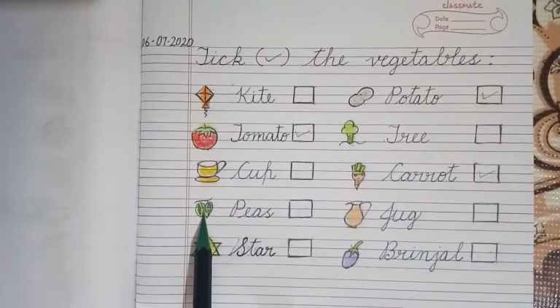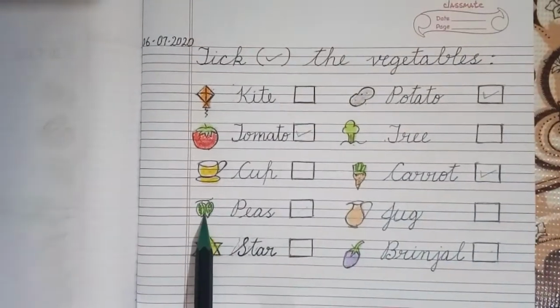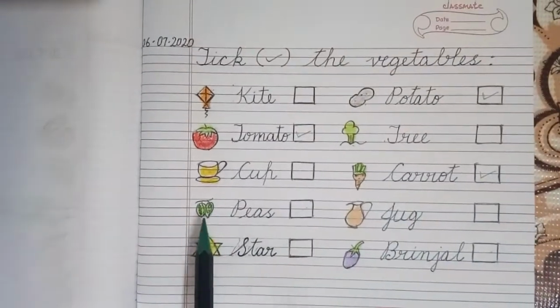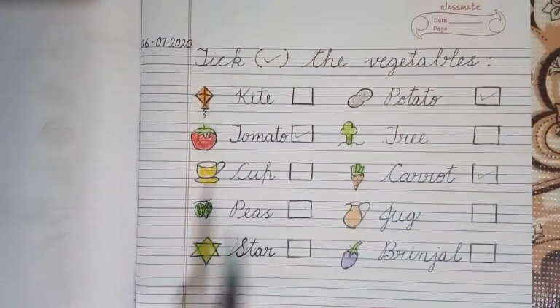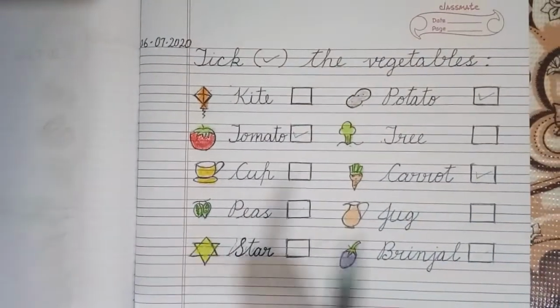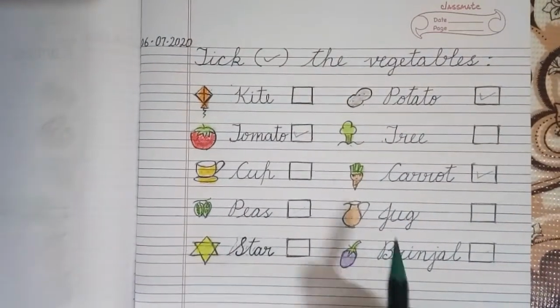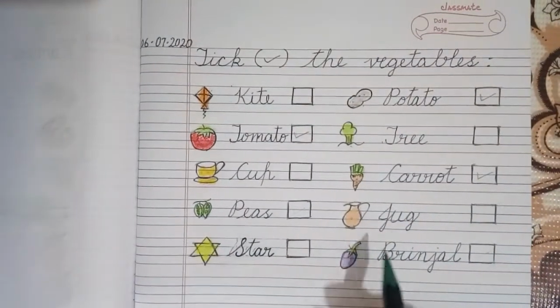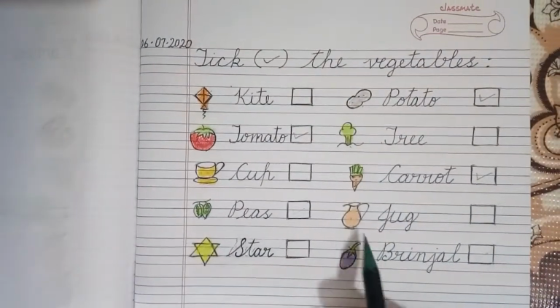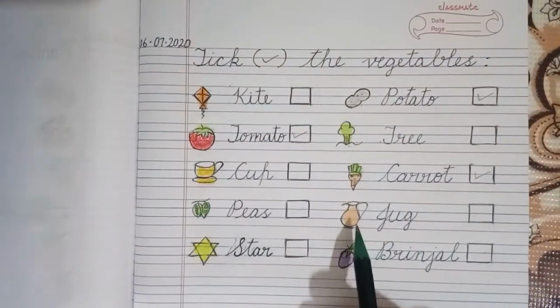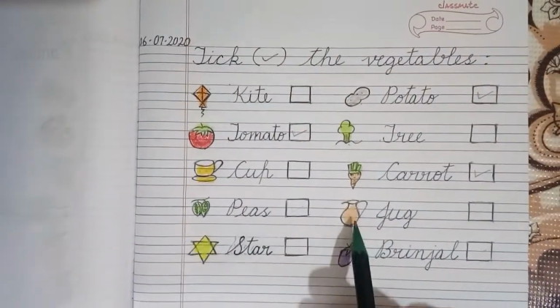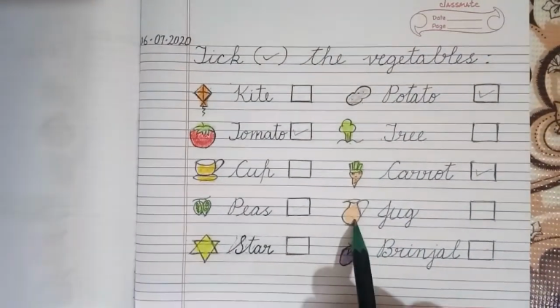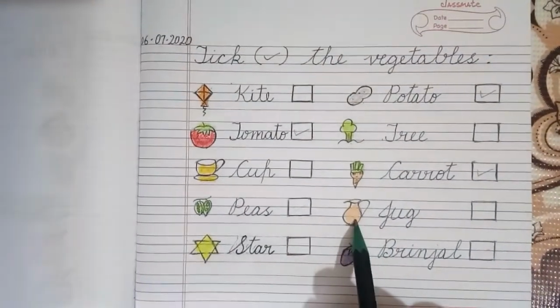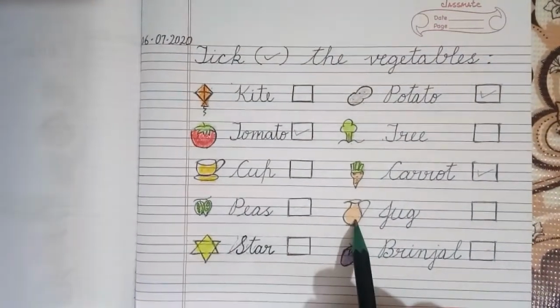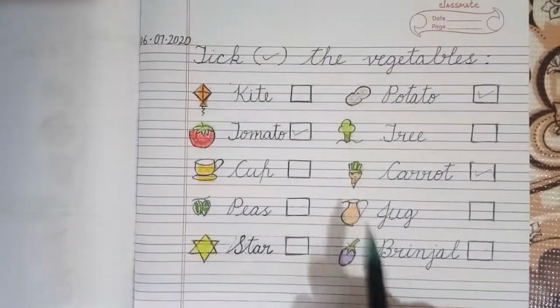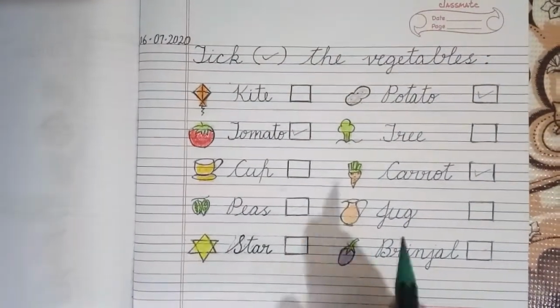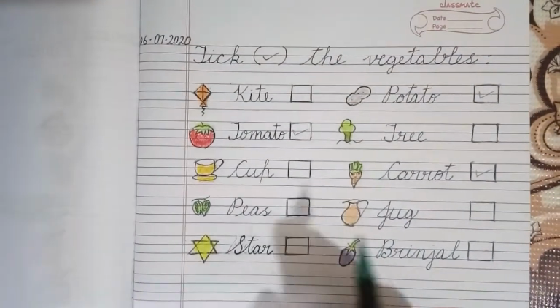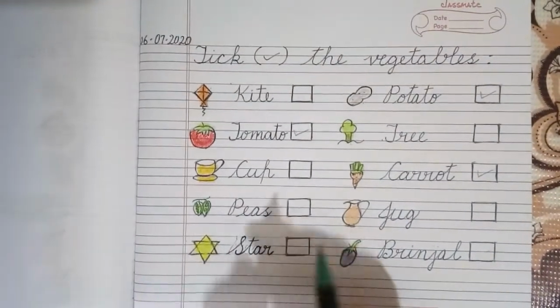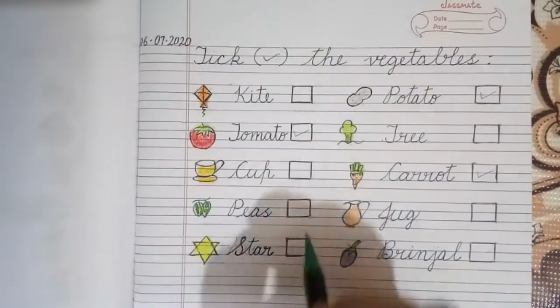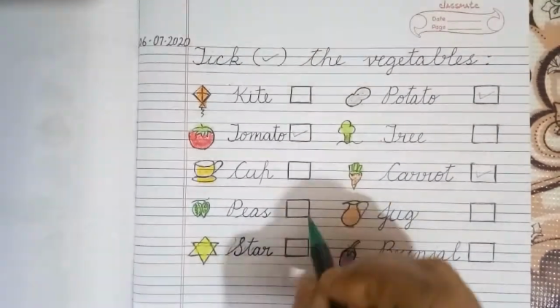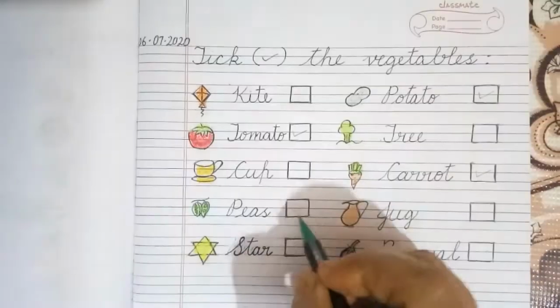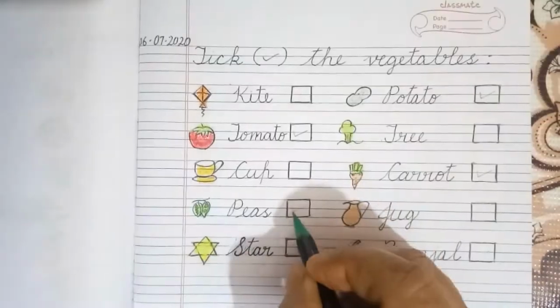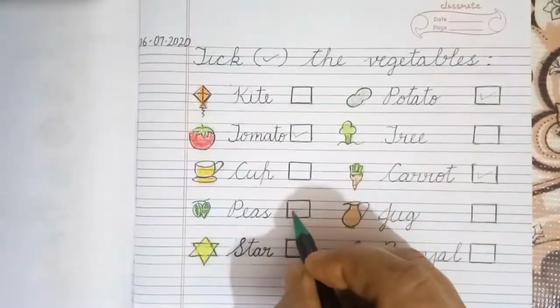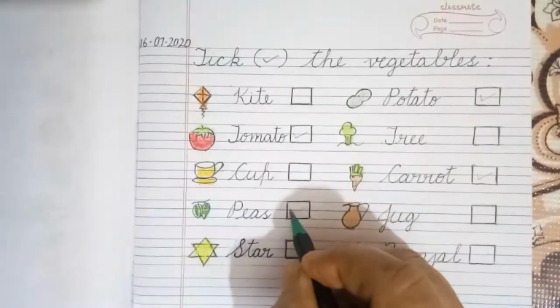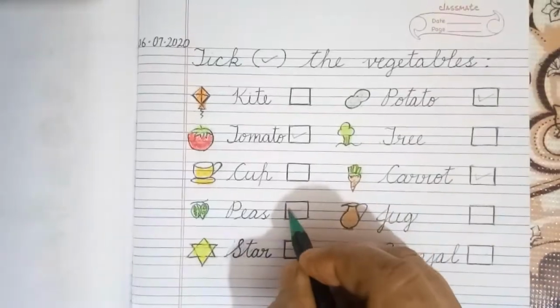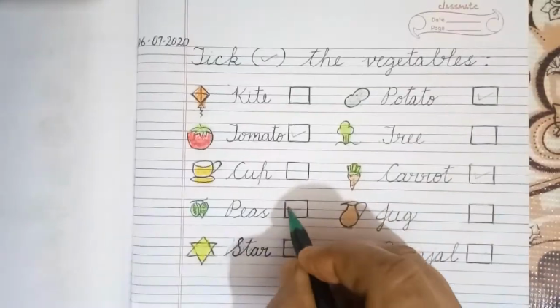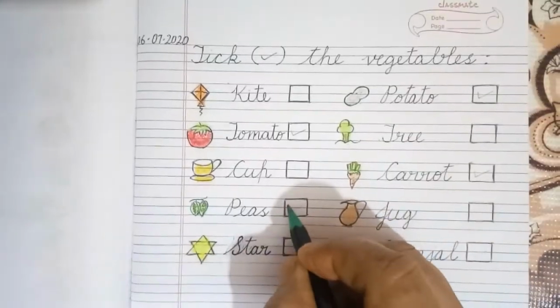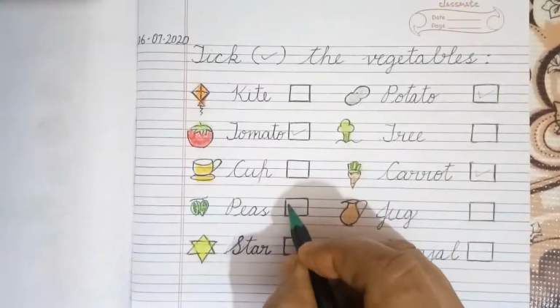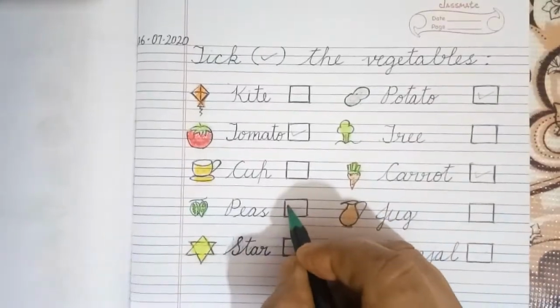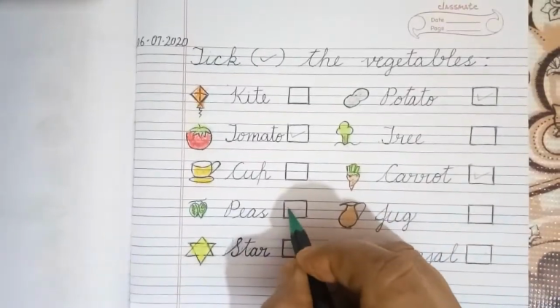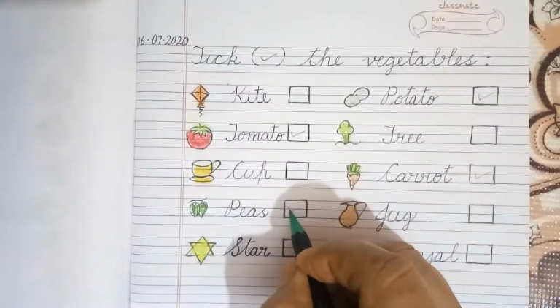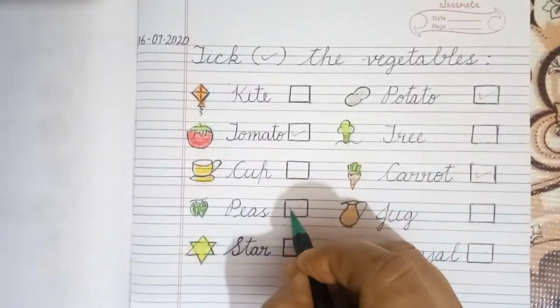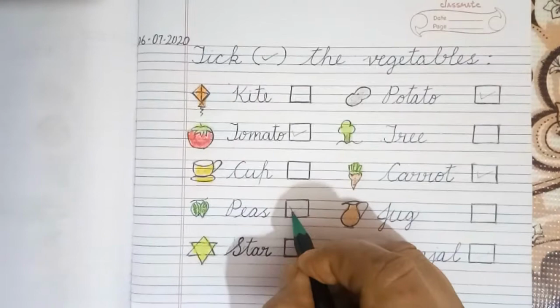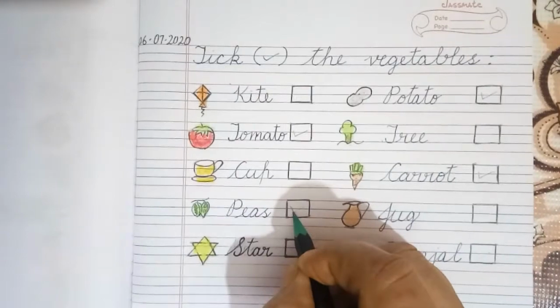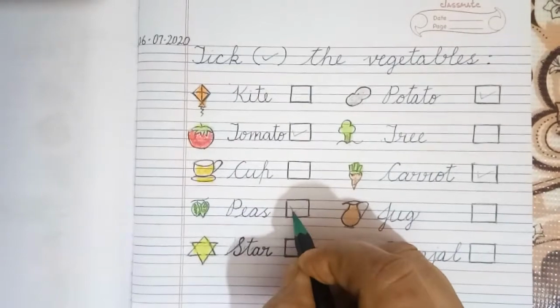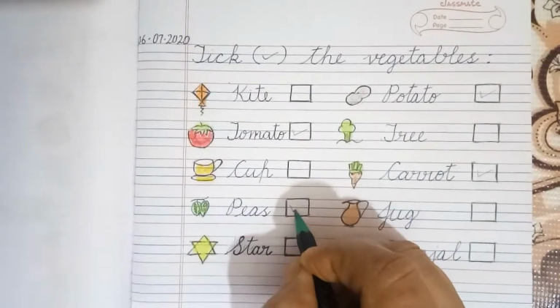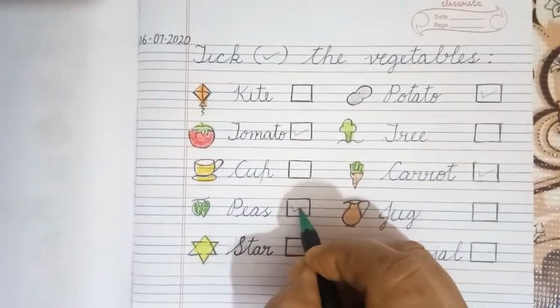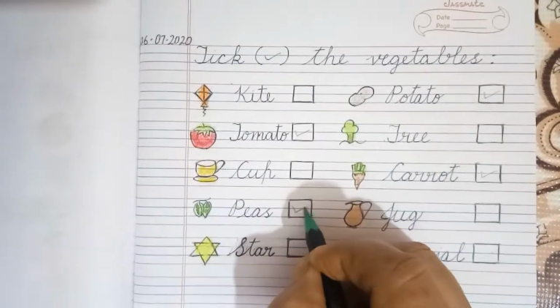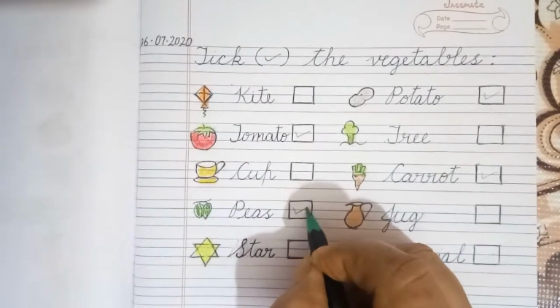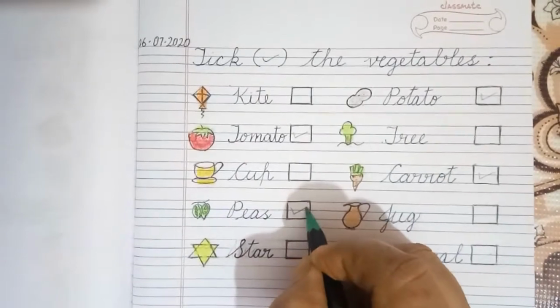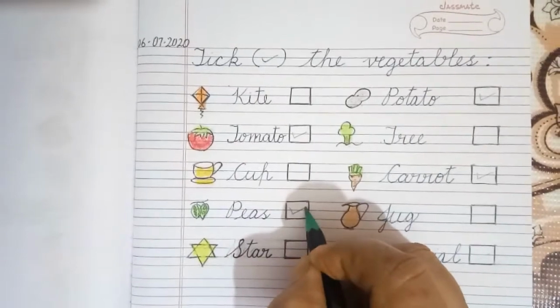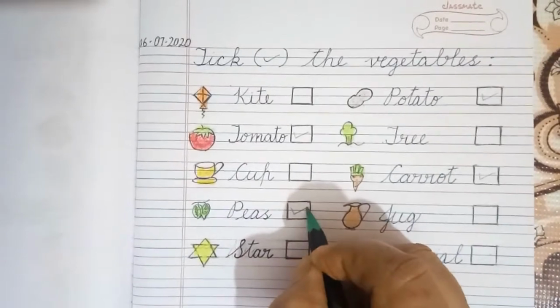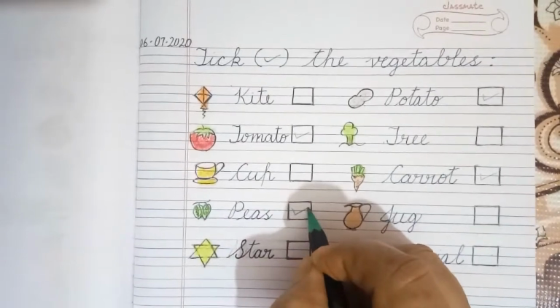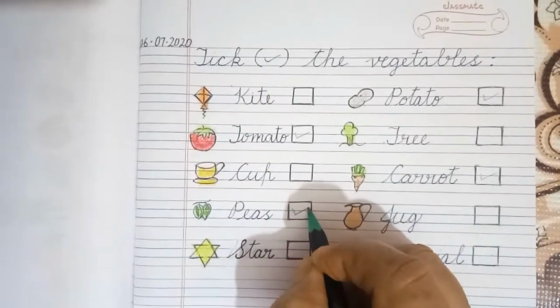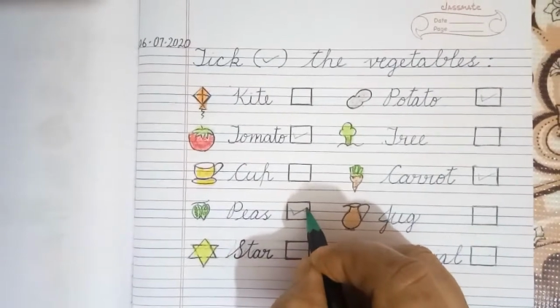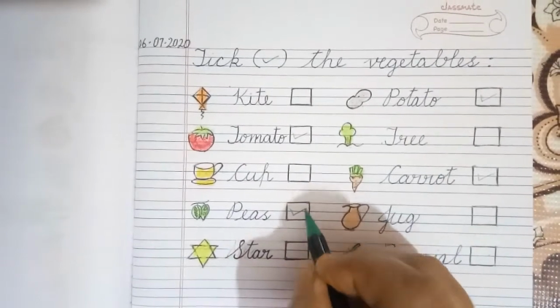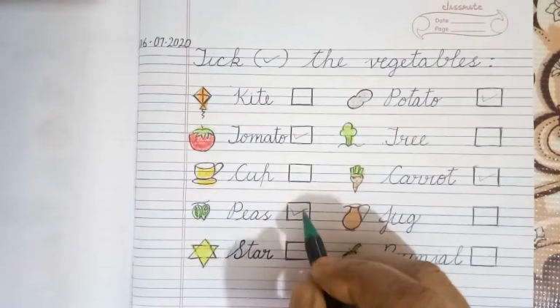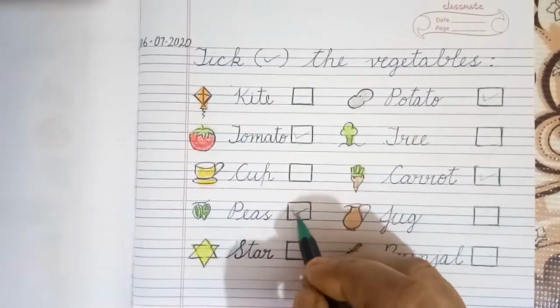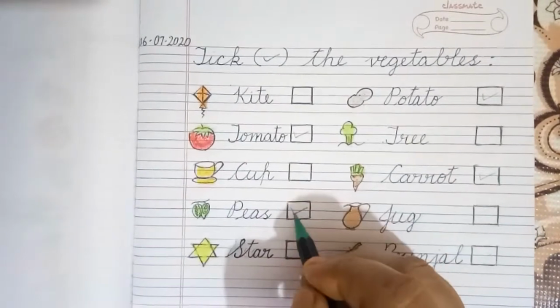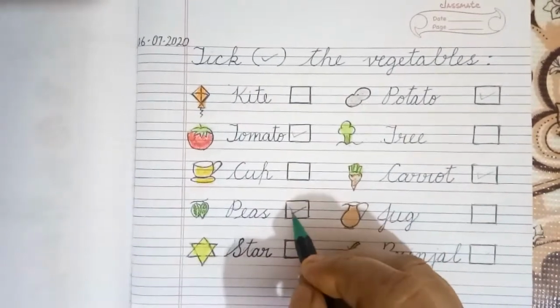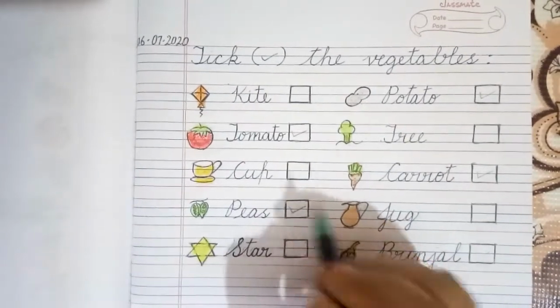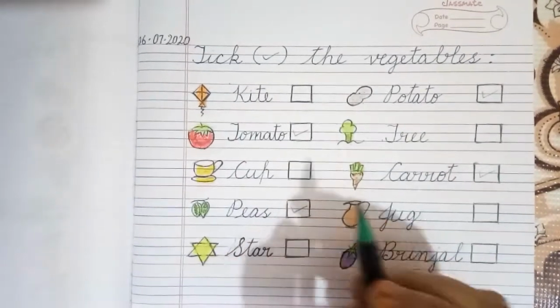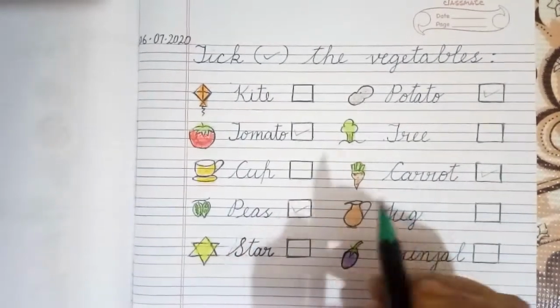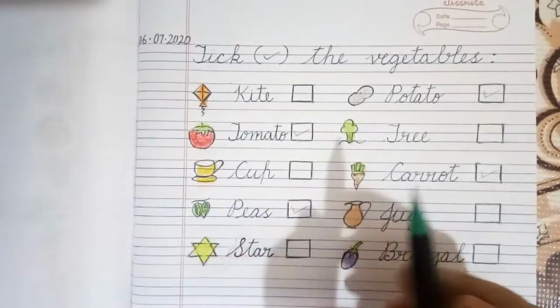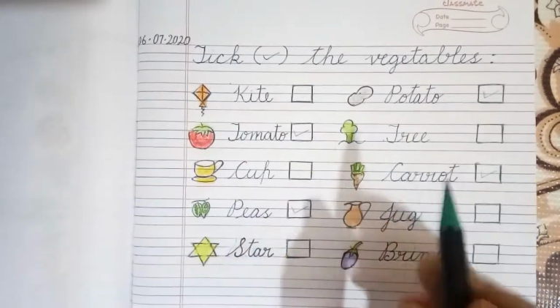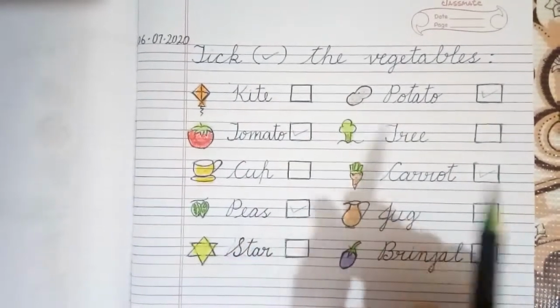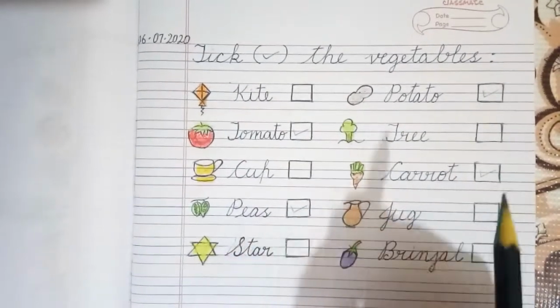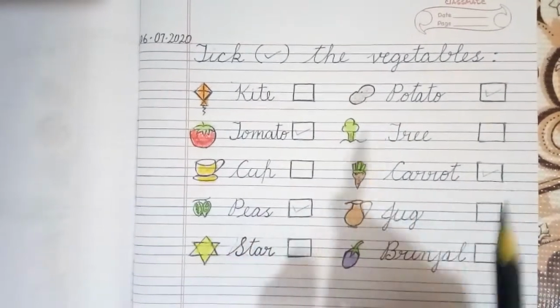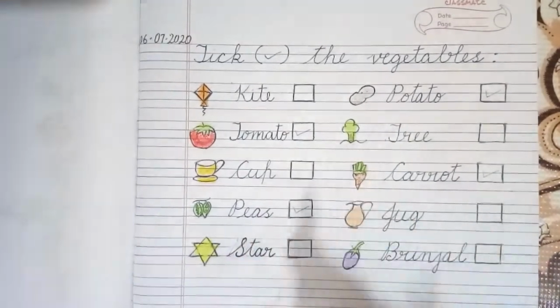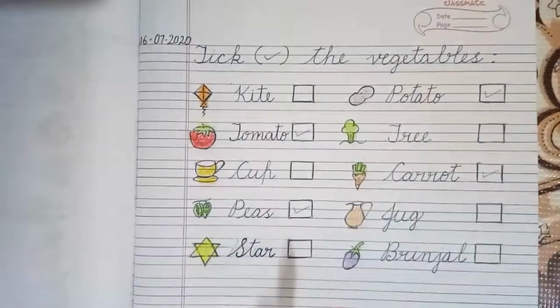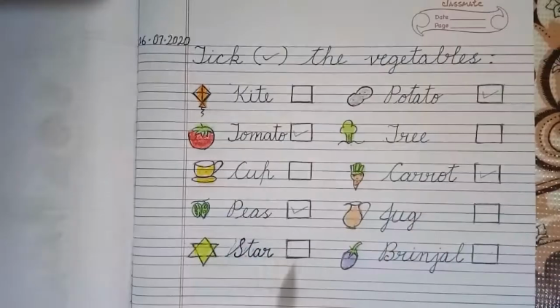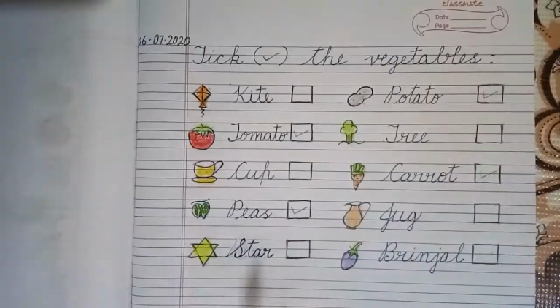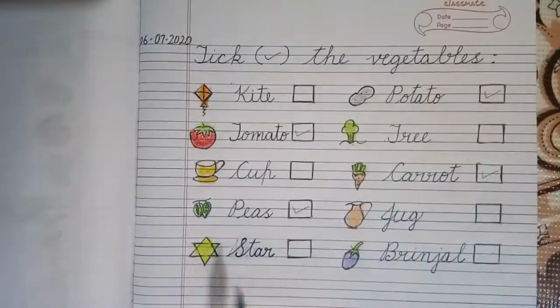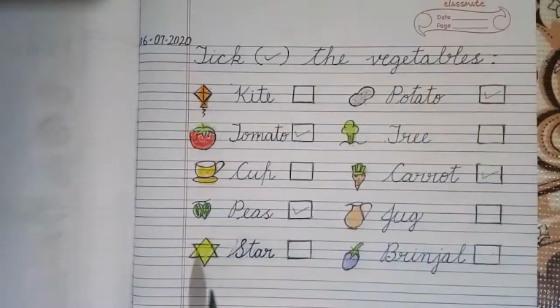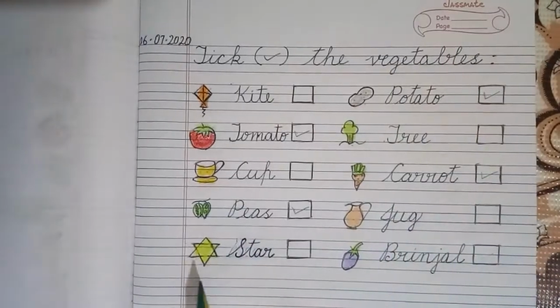Peas, Jug. Peas is a vegetable and we will put a tick over here.